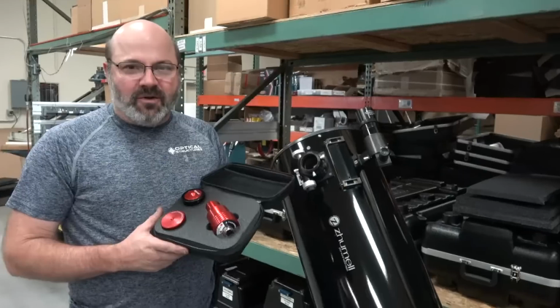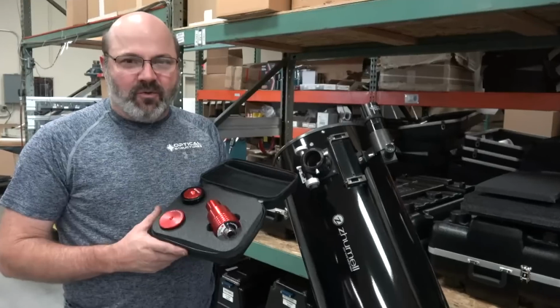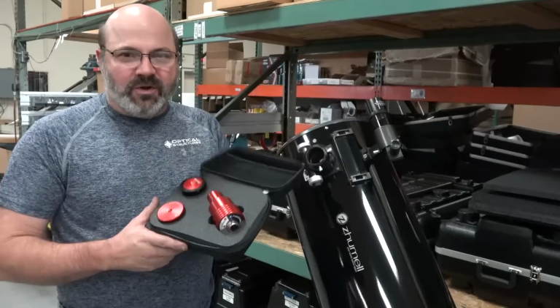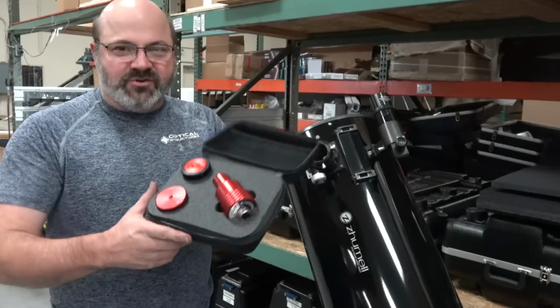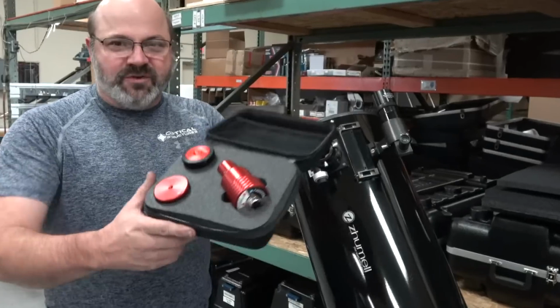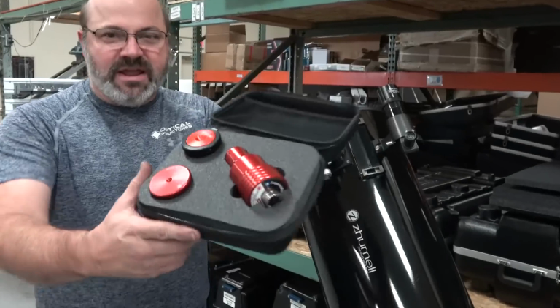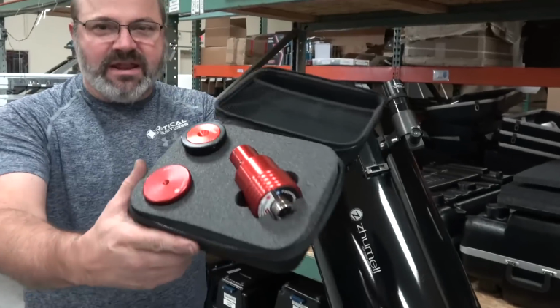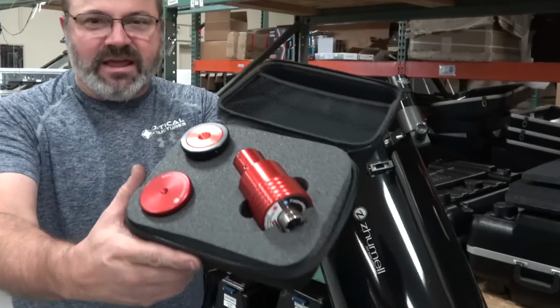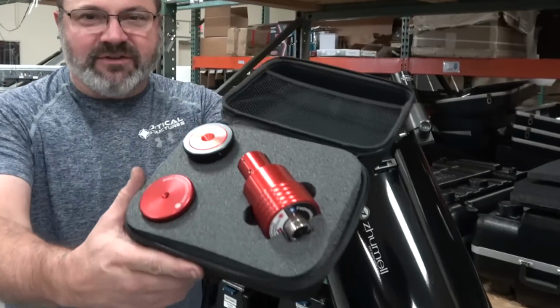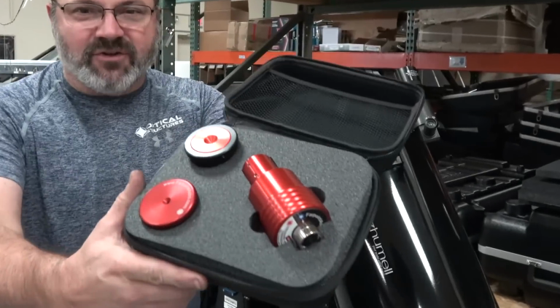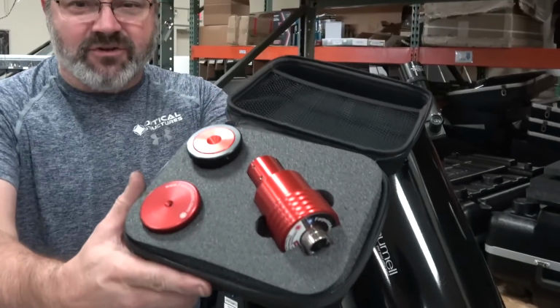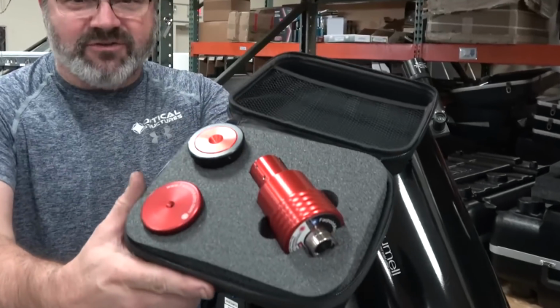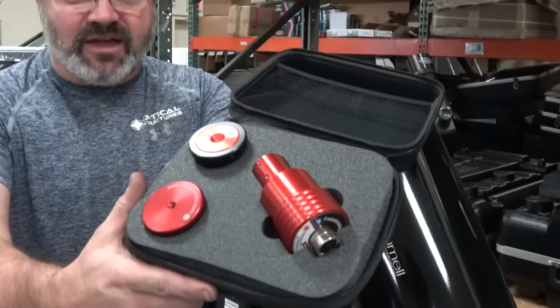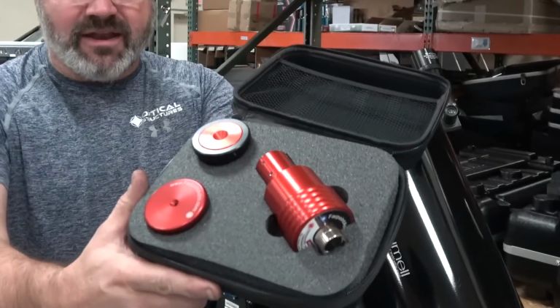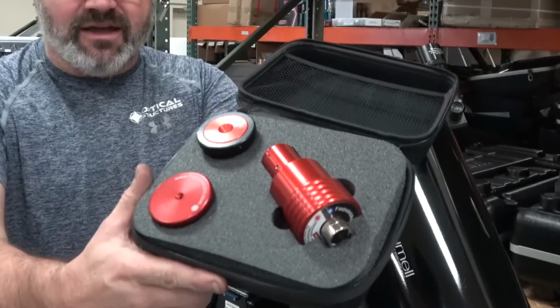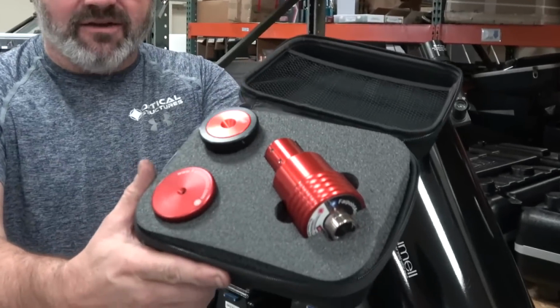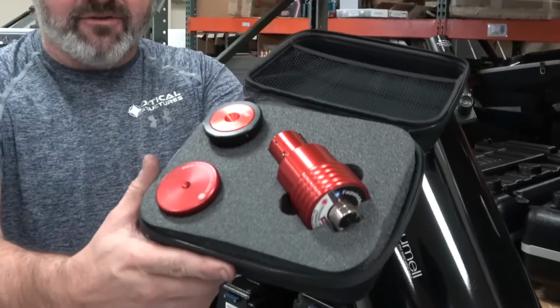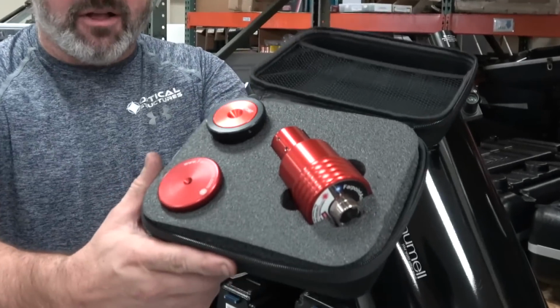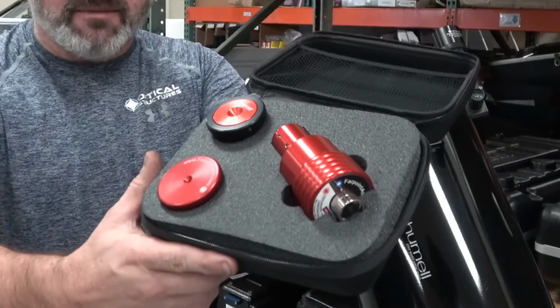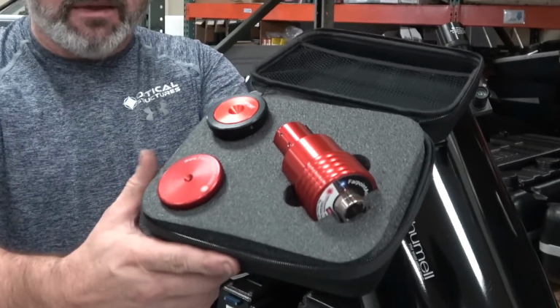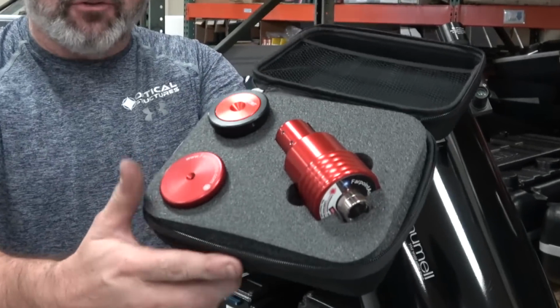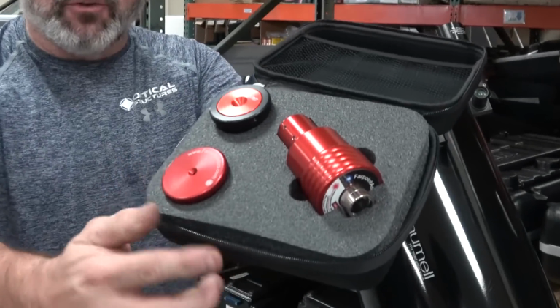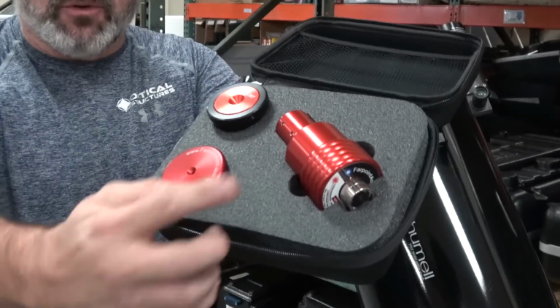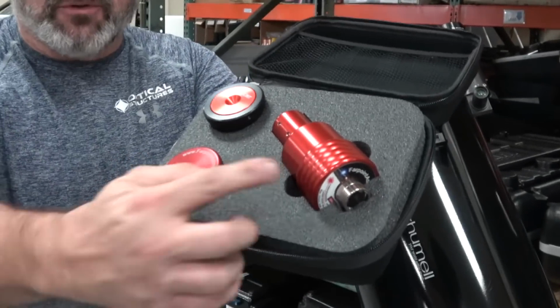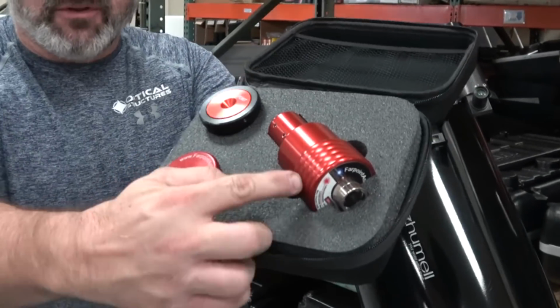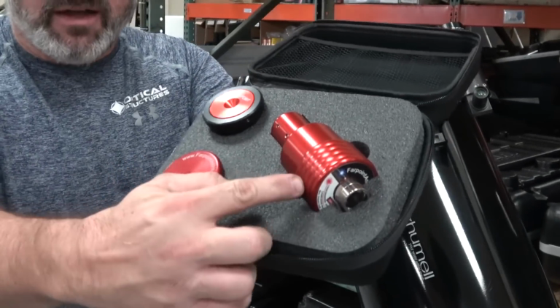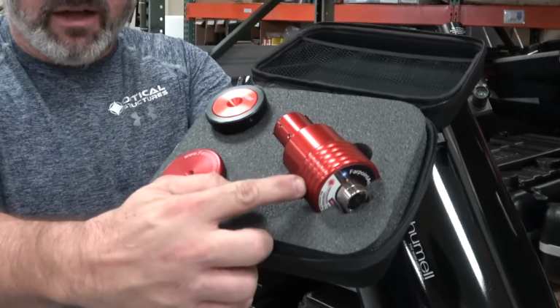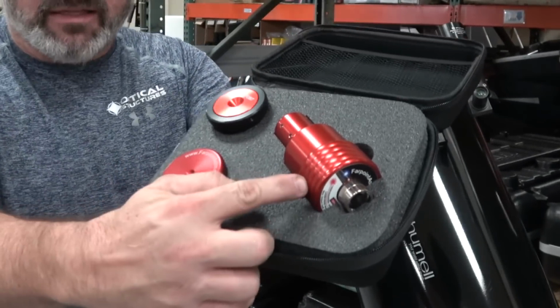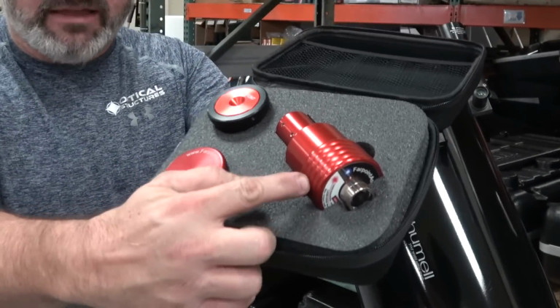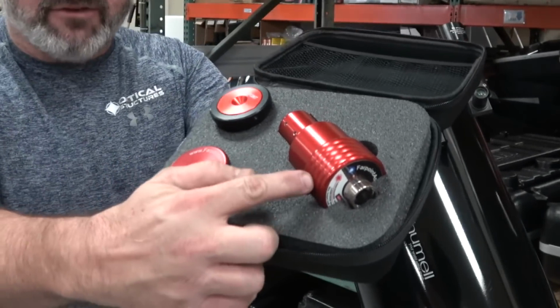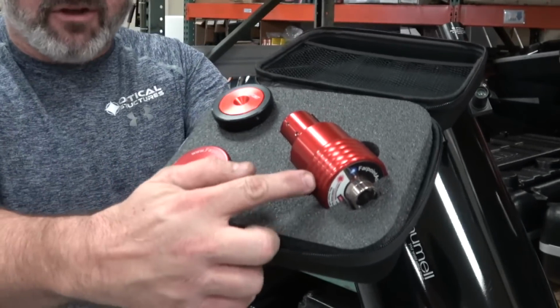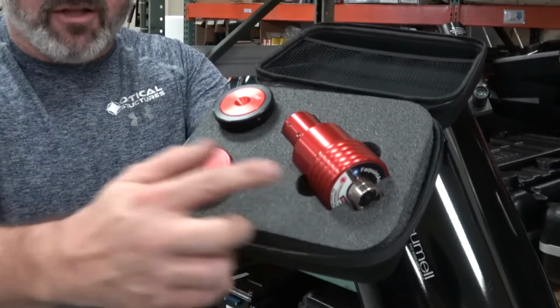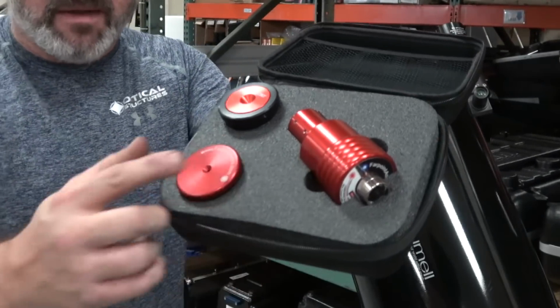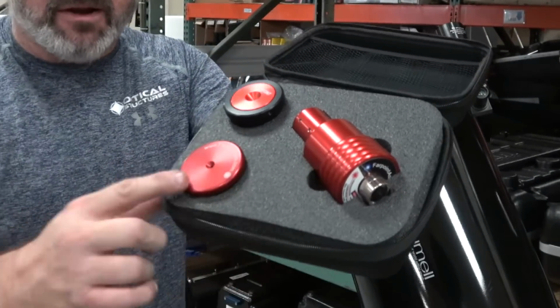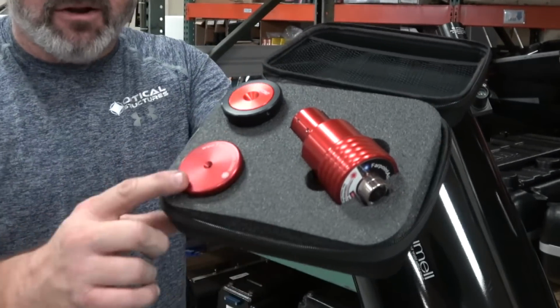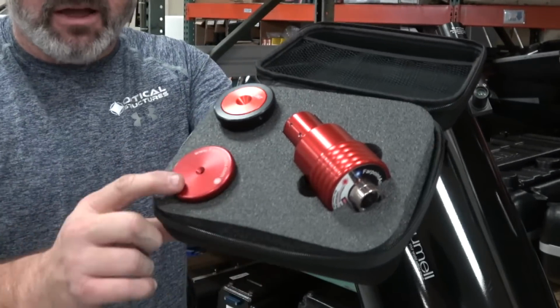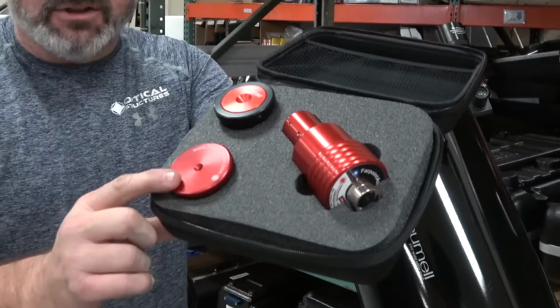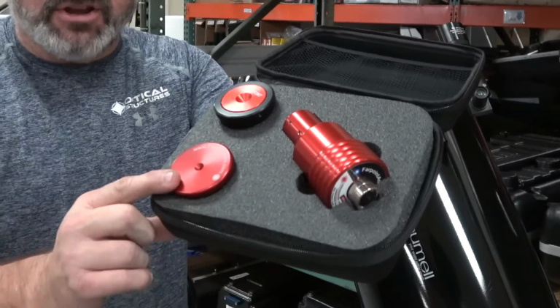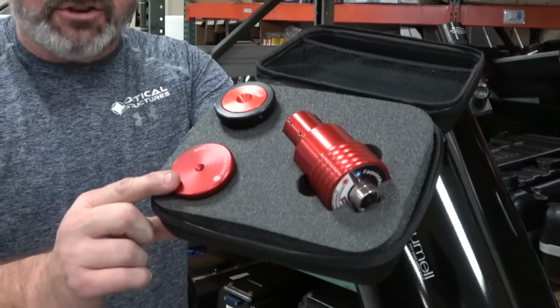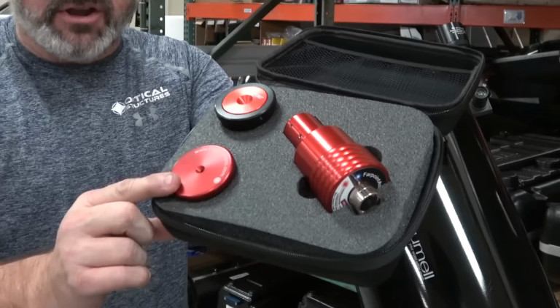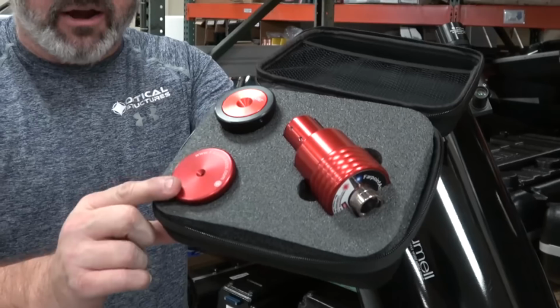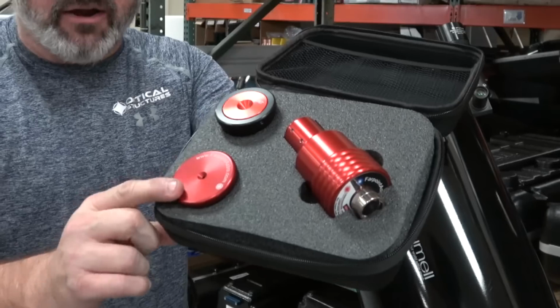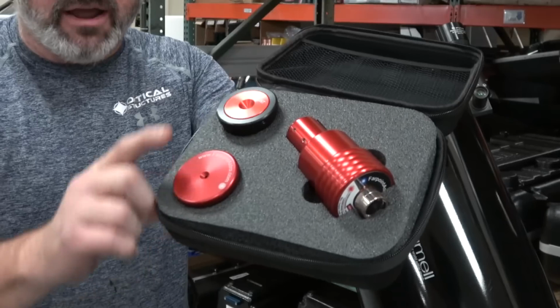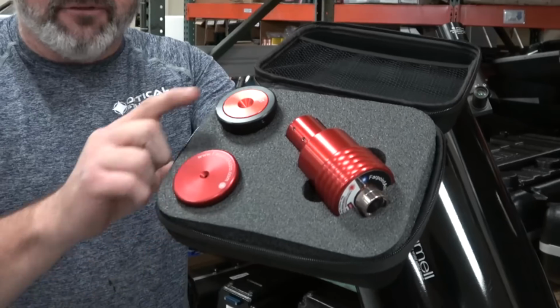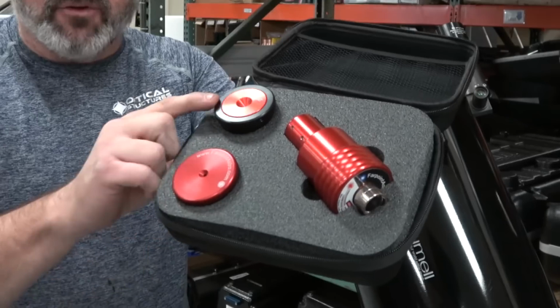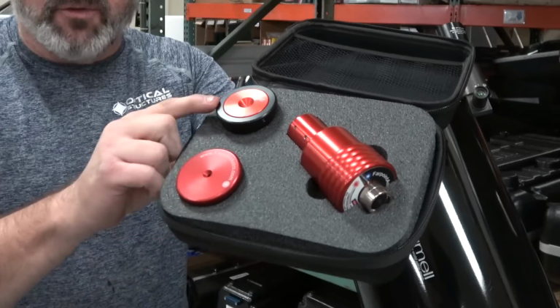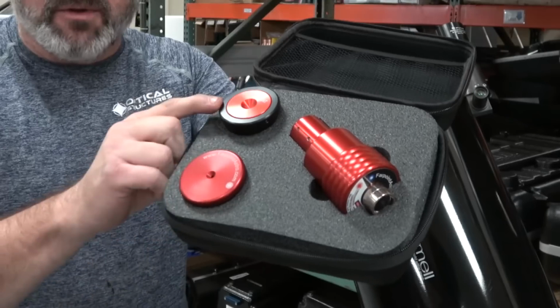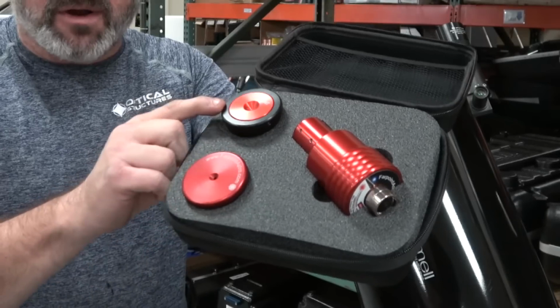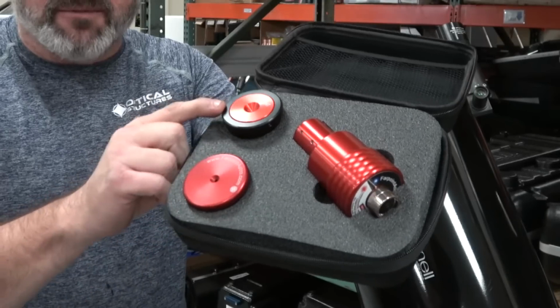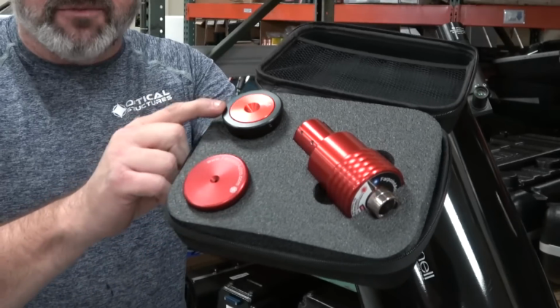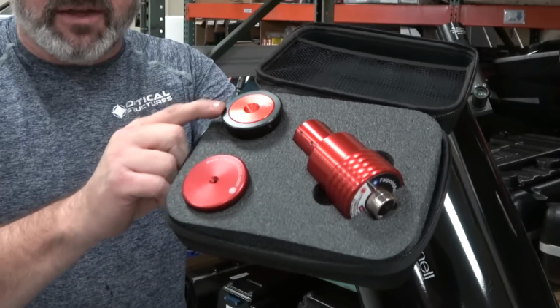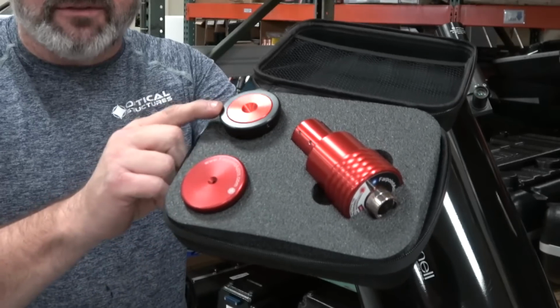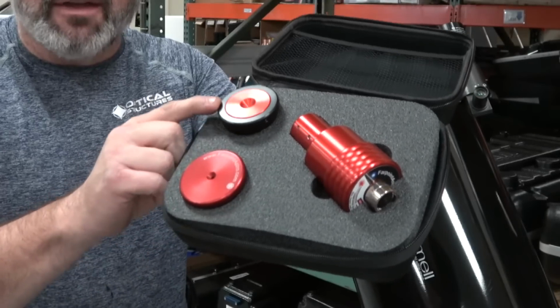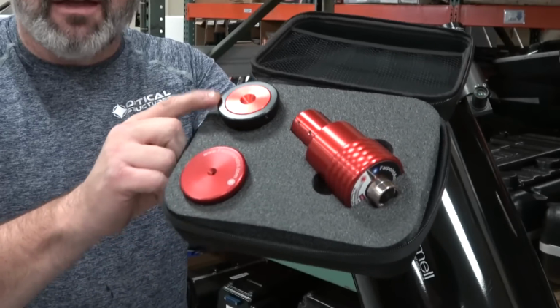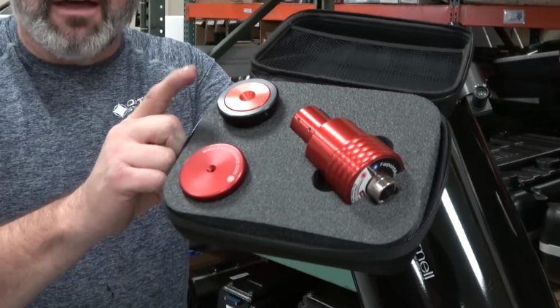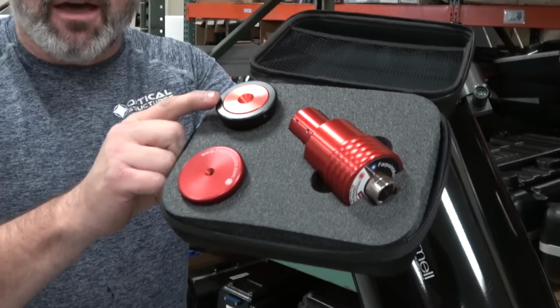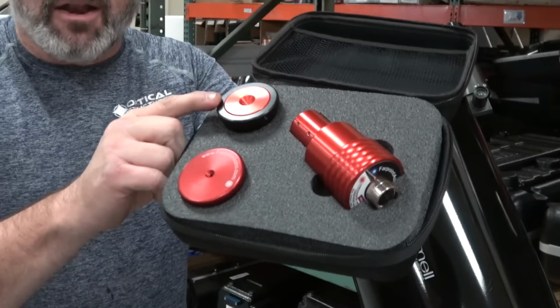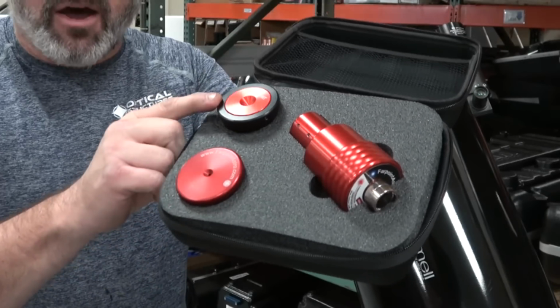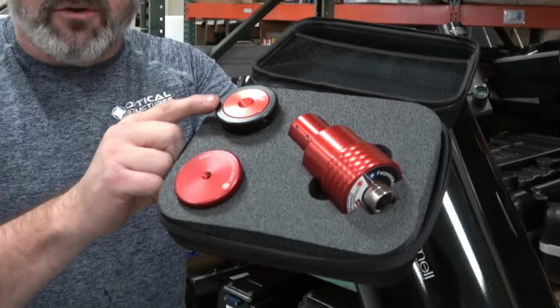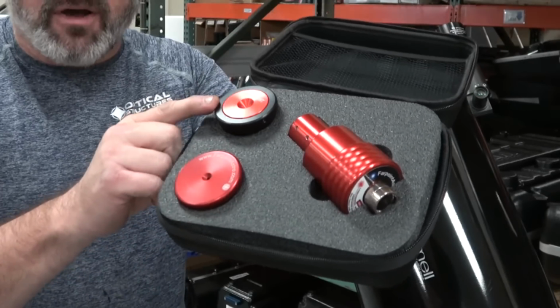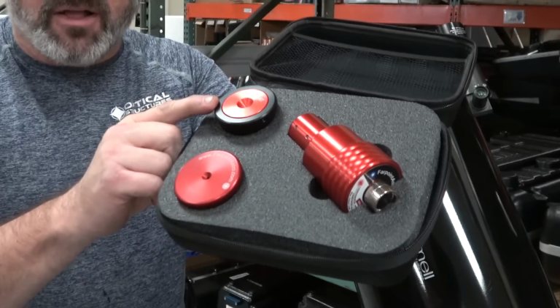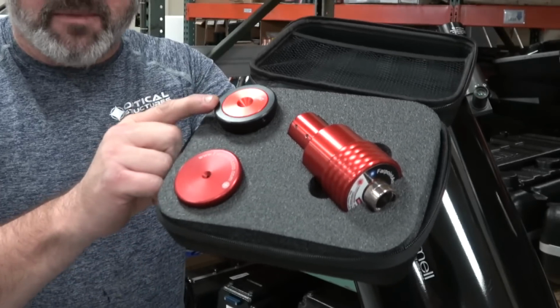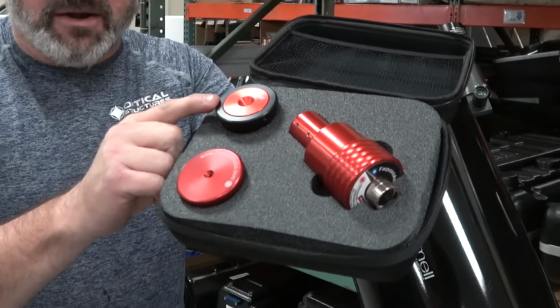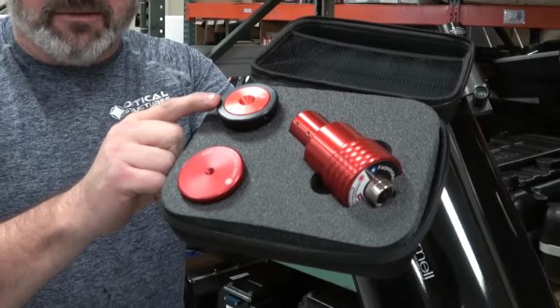What you need is a good set of collimation tools: a laser collimator, a Cheshire, and if you really want to obsess, an auto collimator.